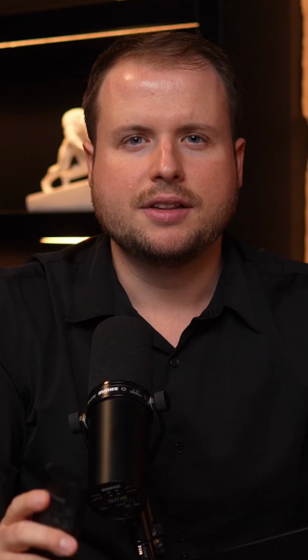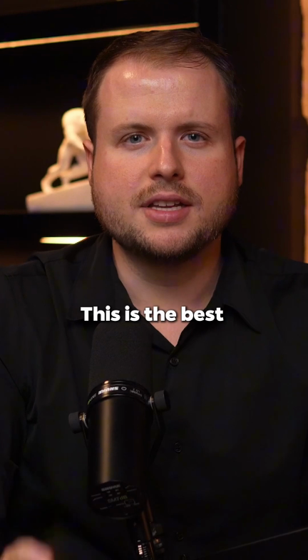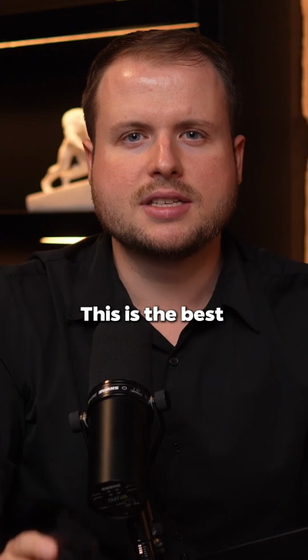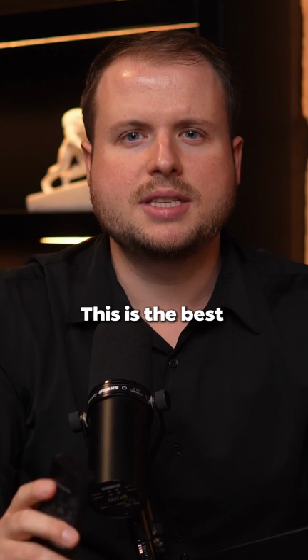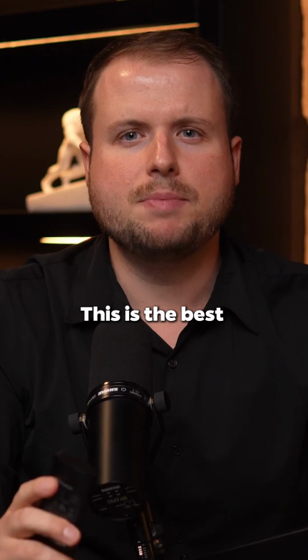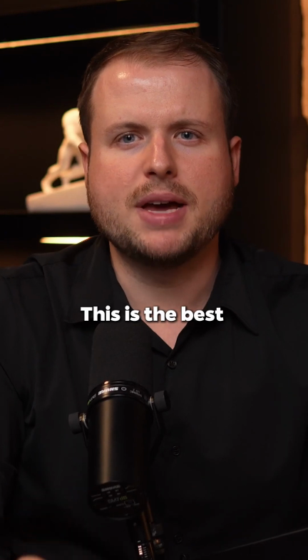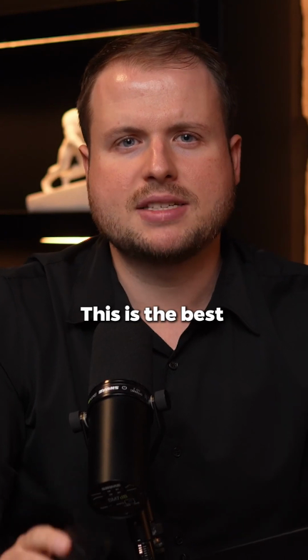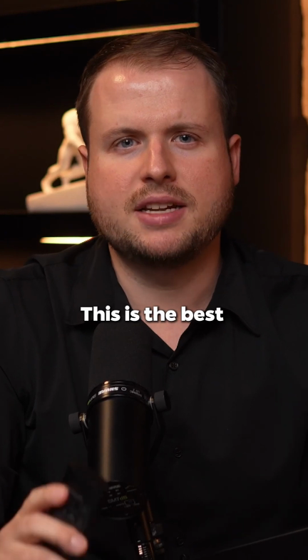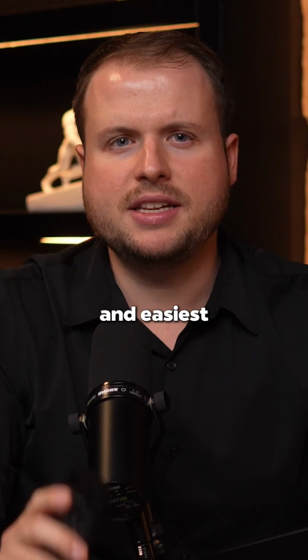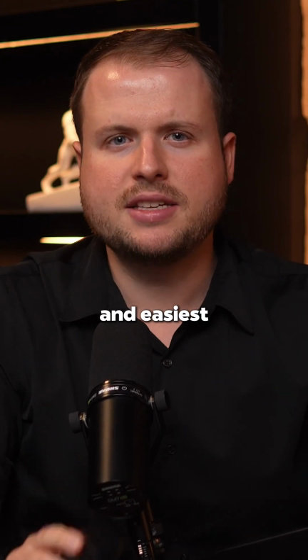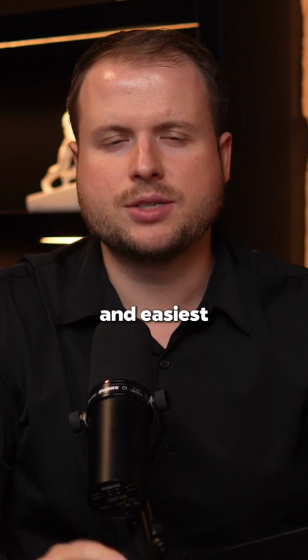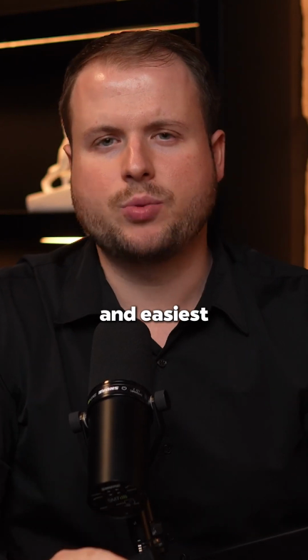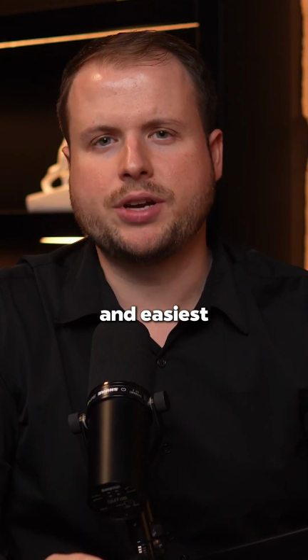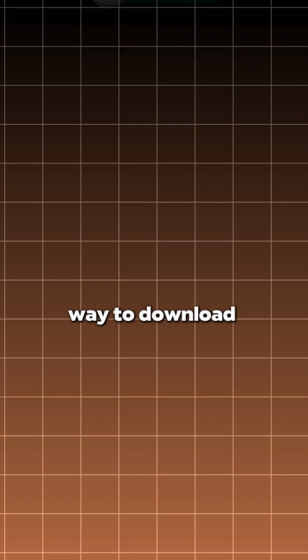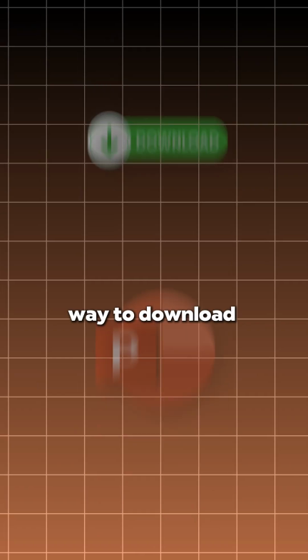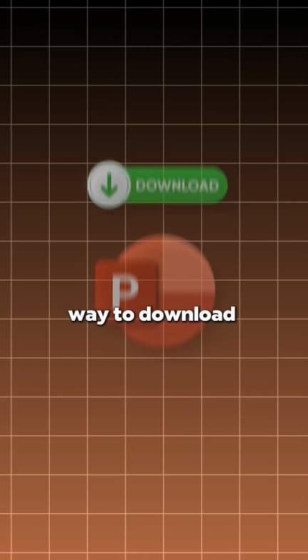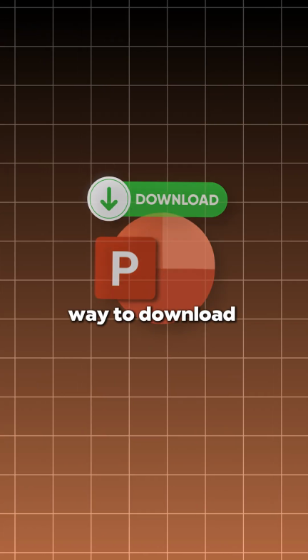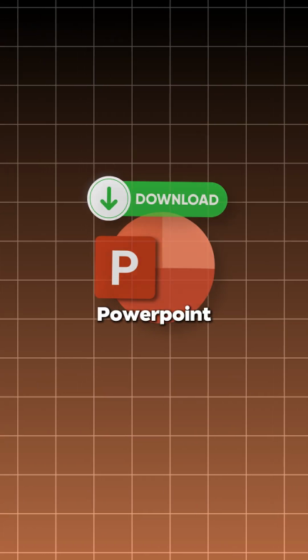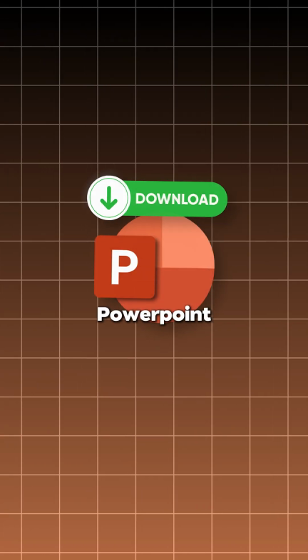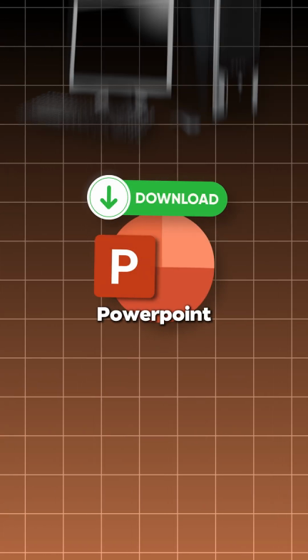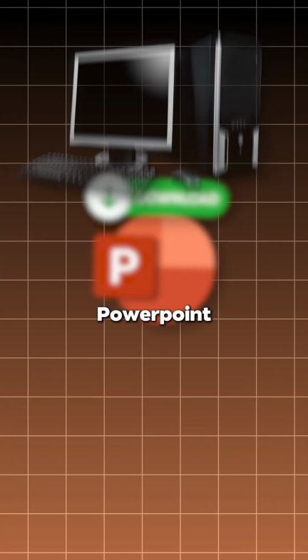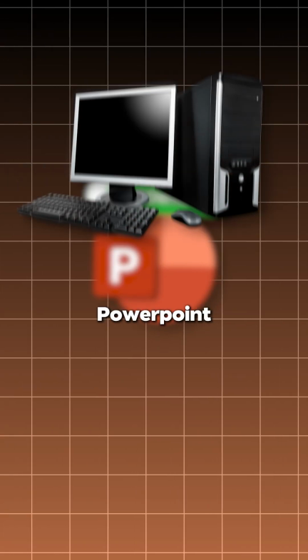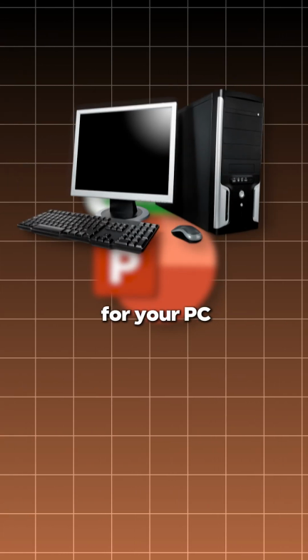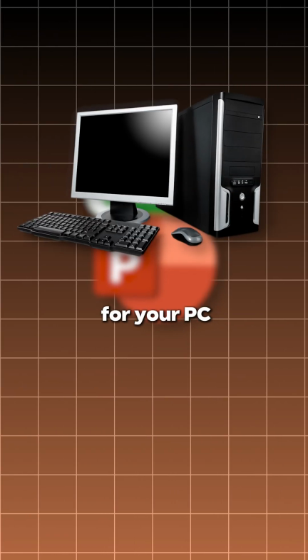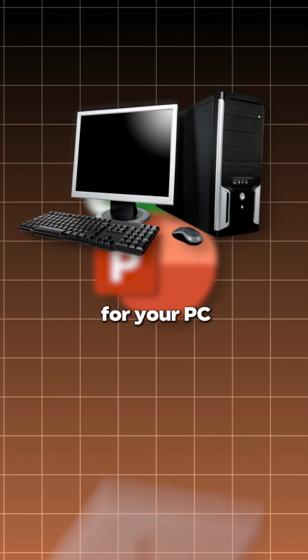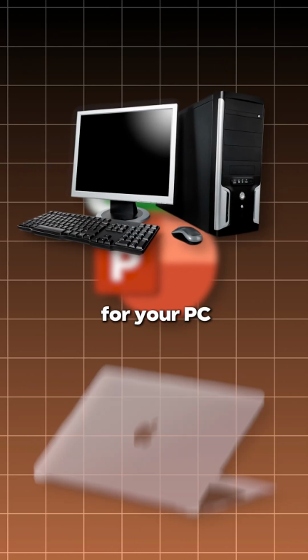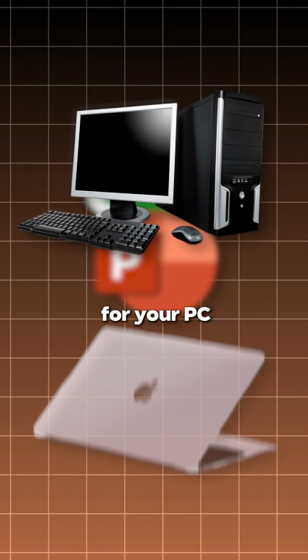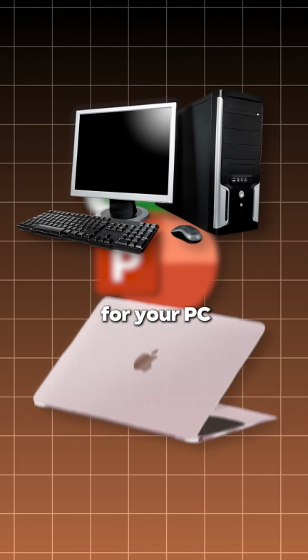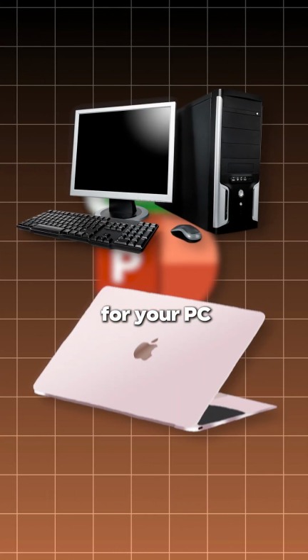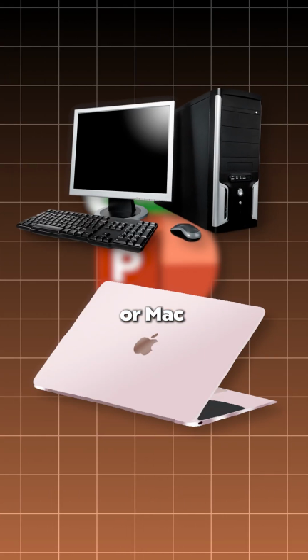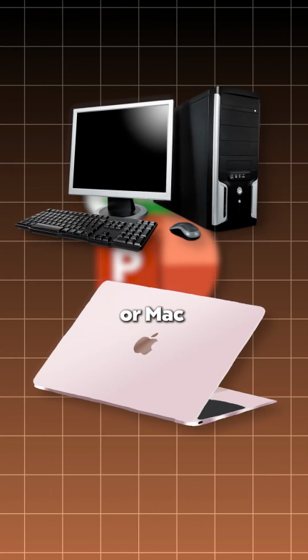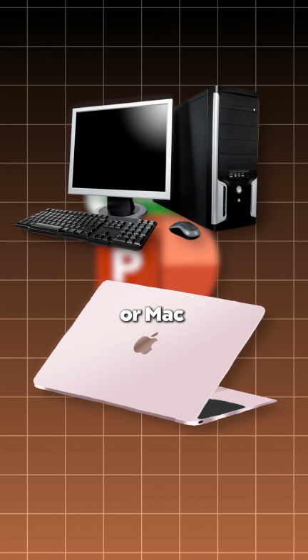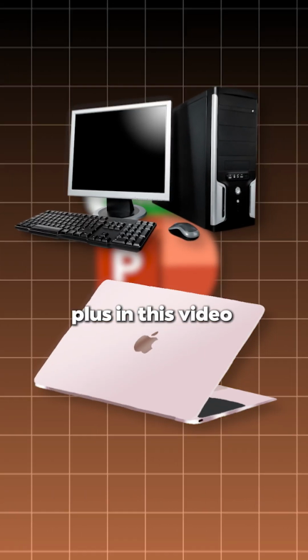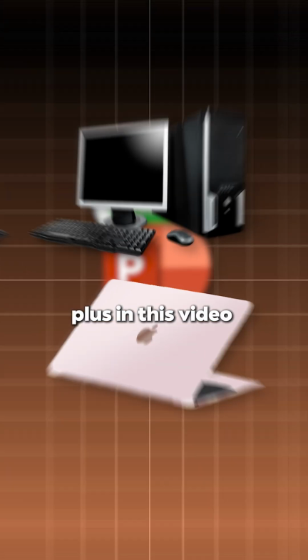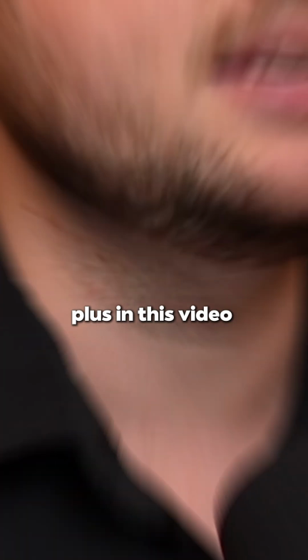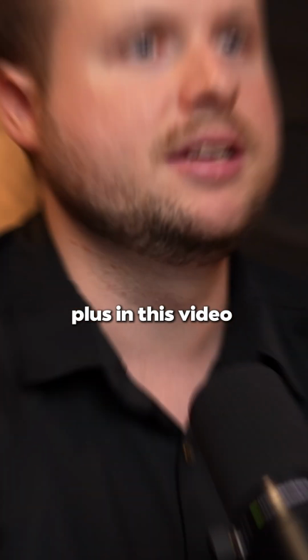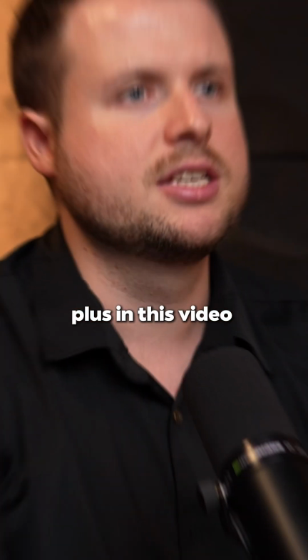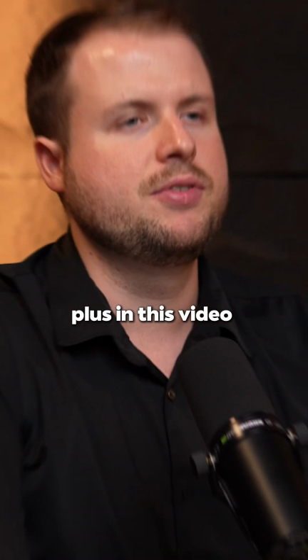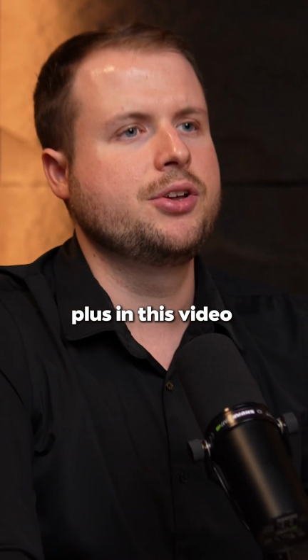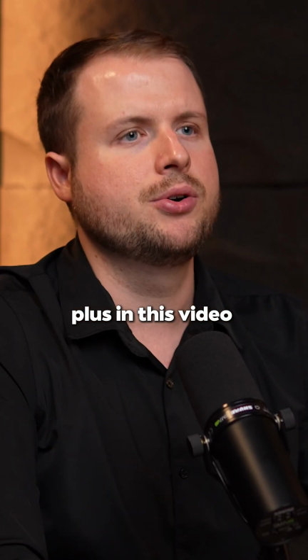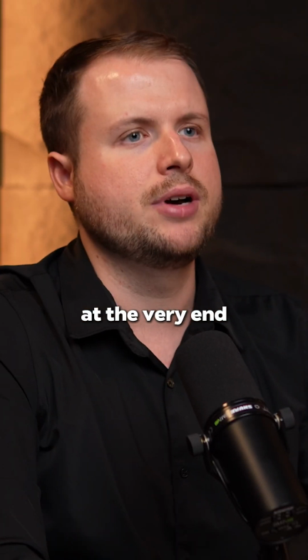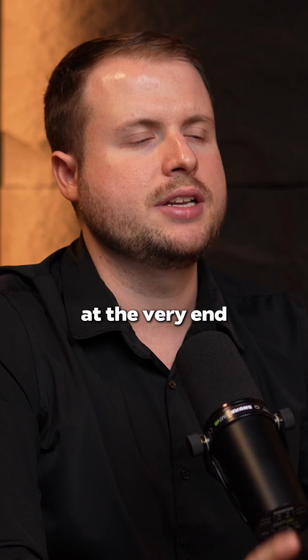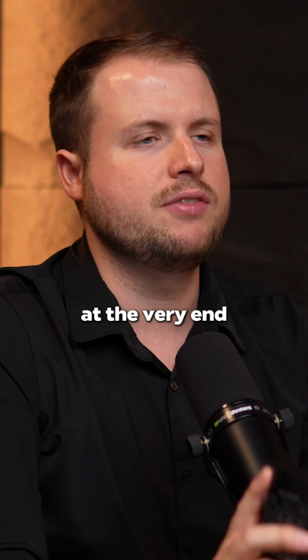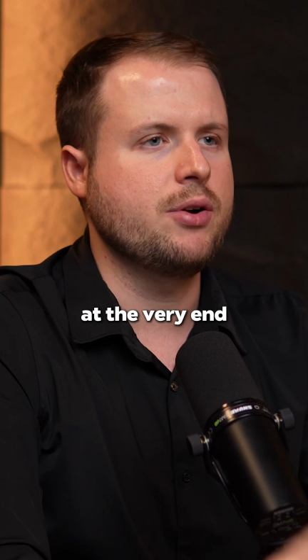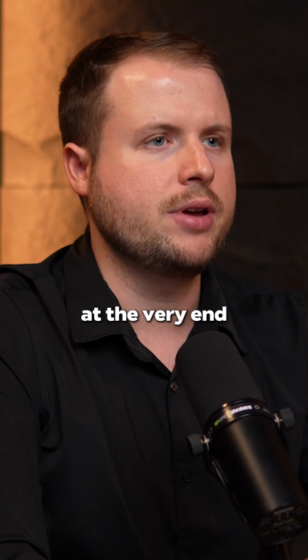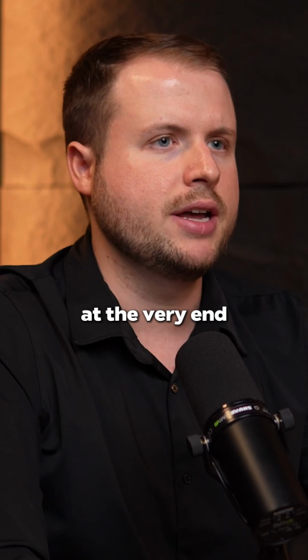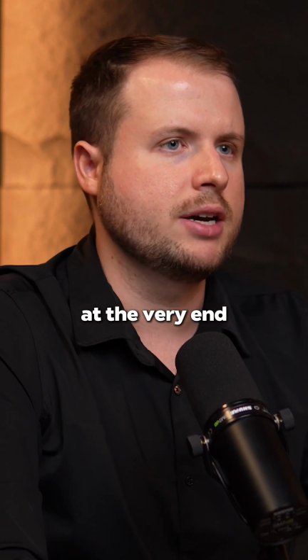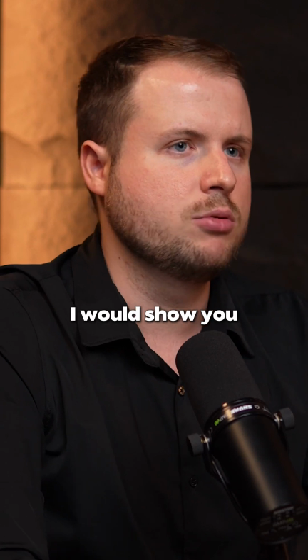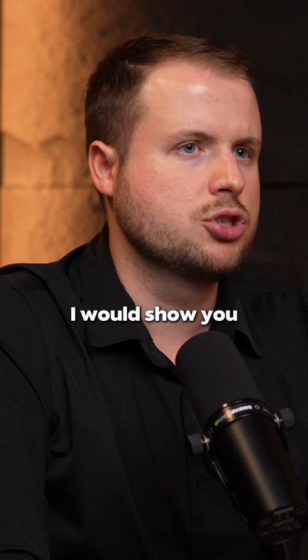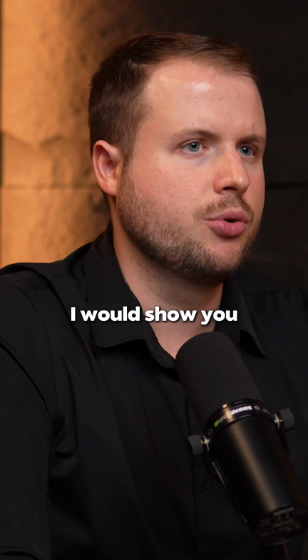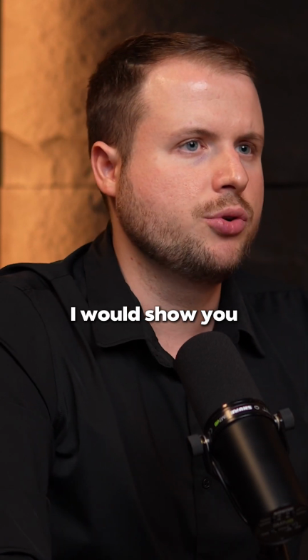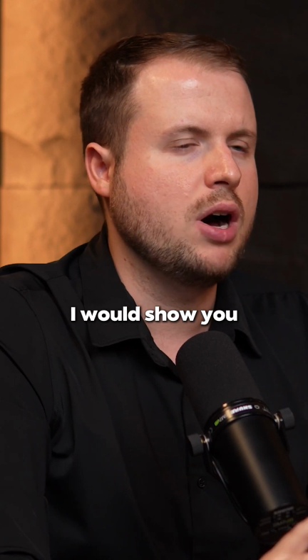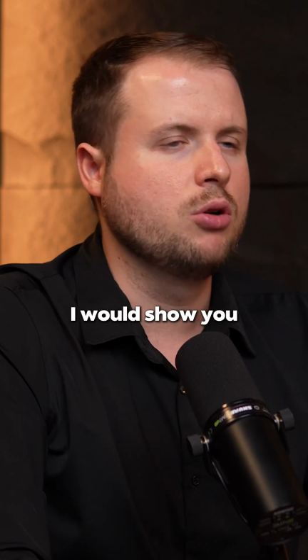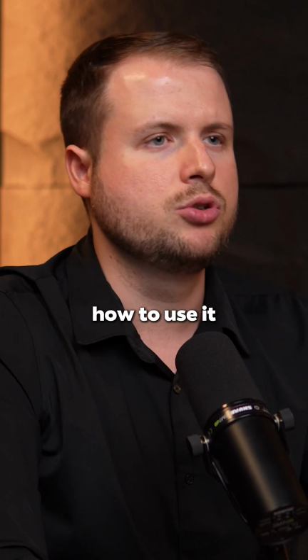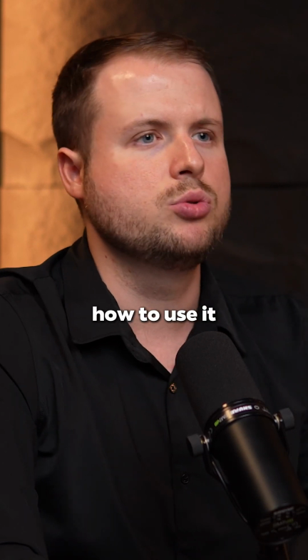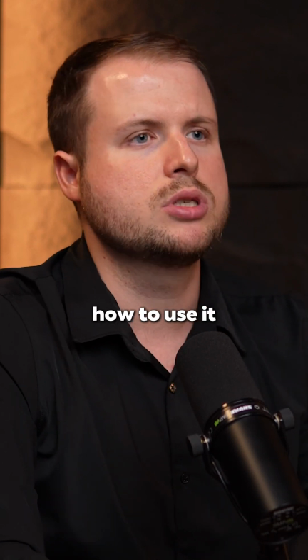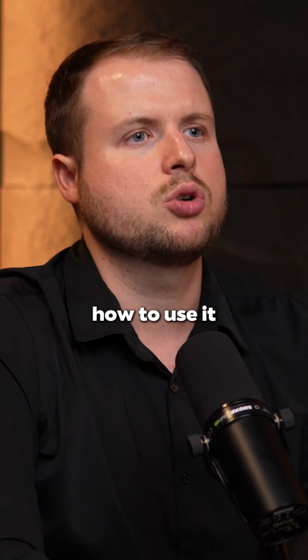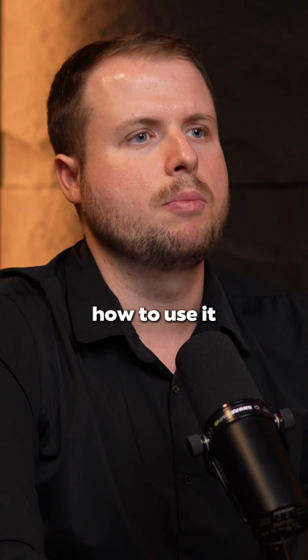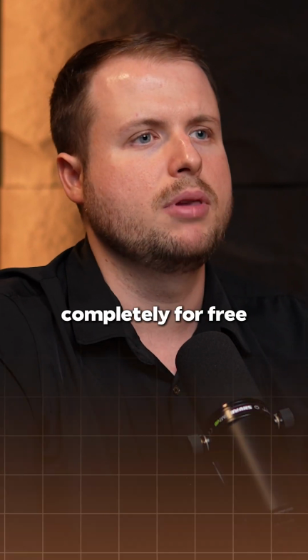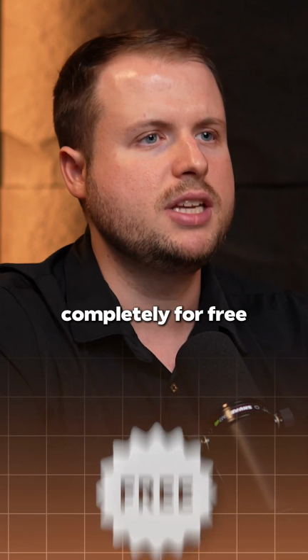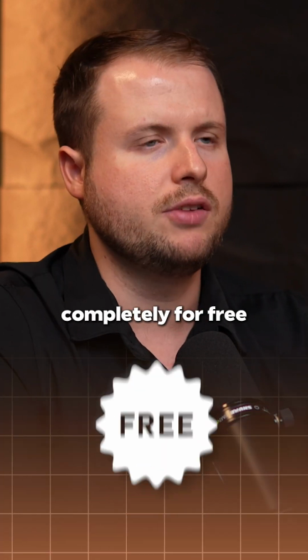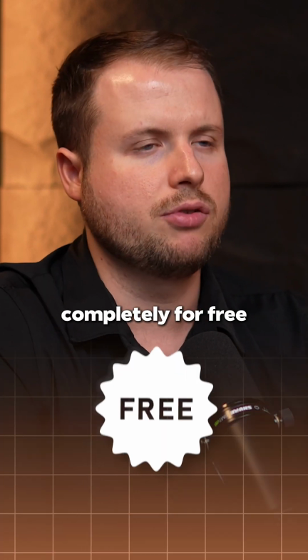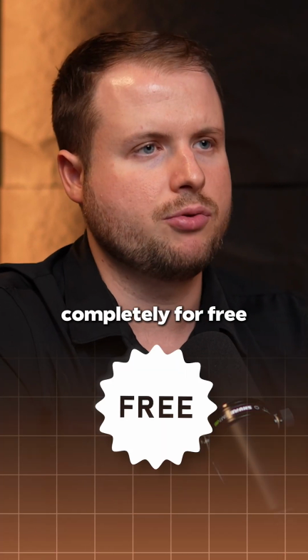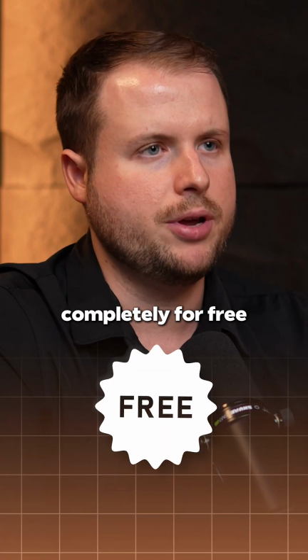This is the best and easiest way to download PowerPoint for your PC or Mac. Plus, in this video, at the very end, I will show you how to use it completely for free.